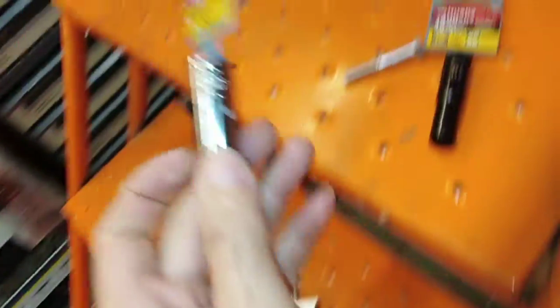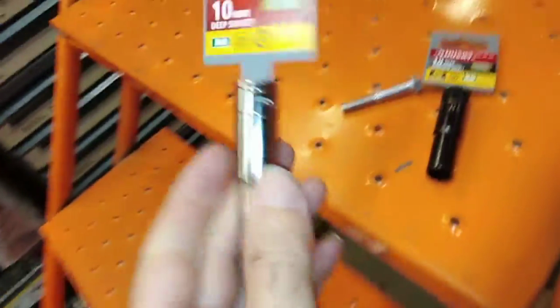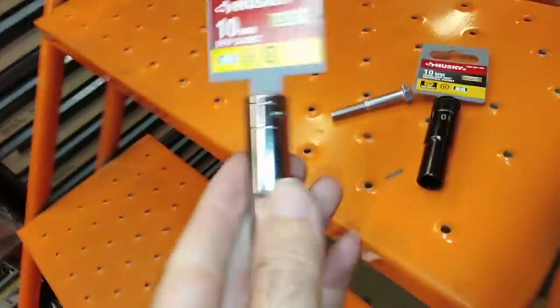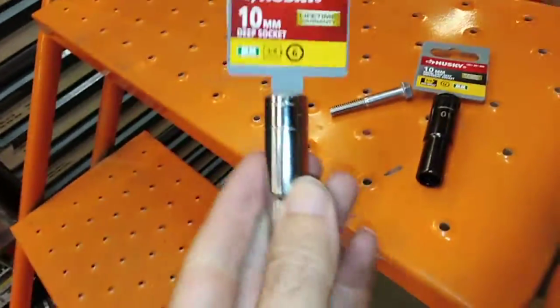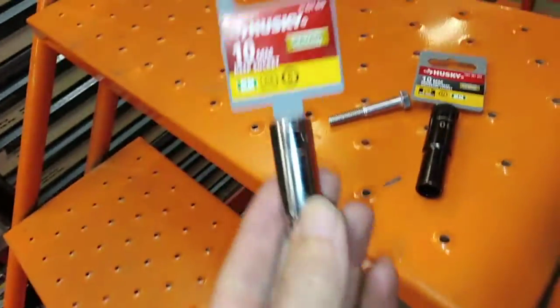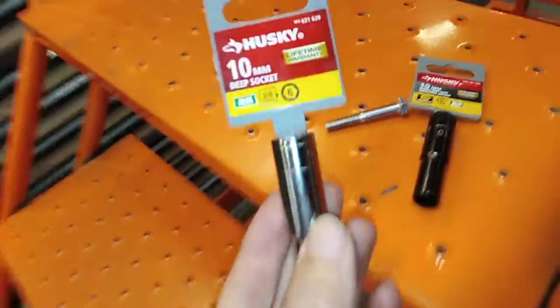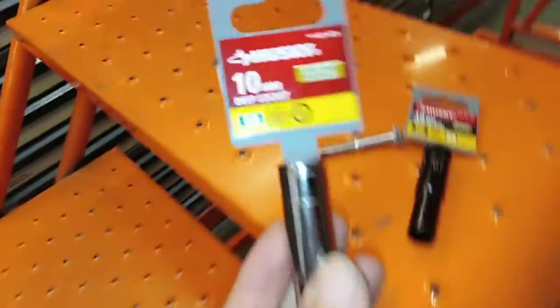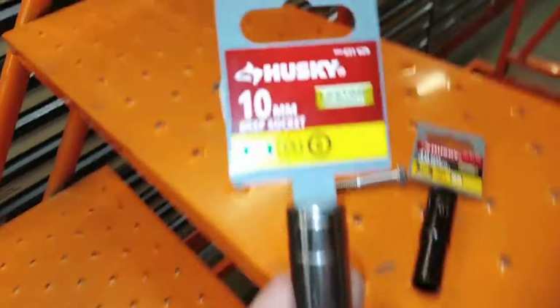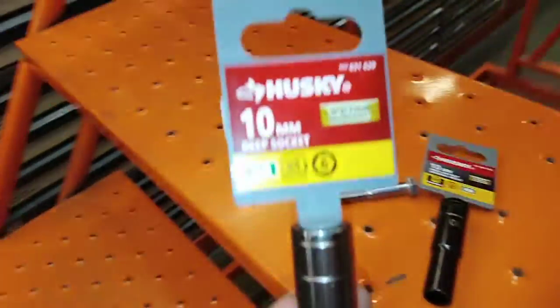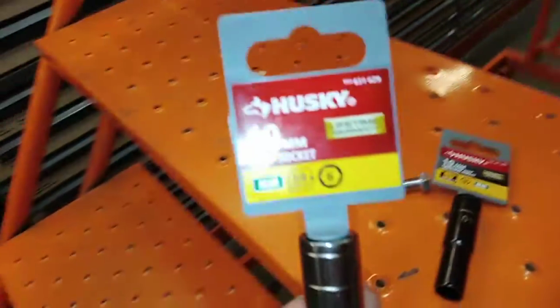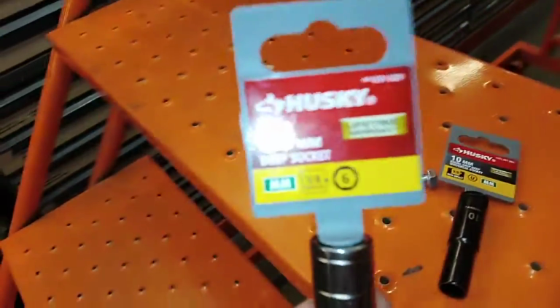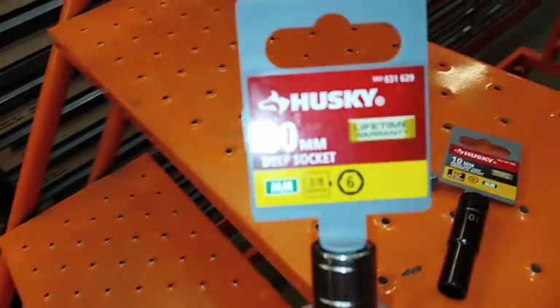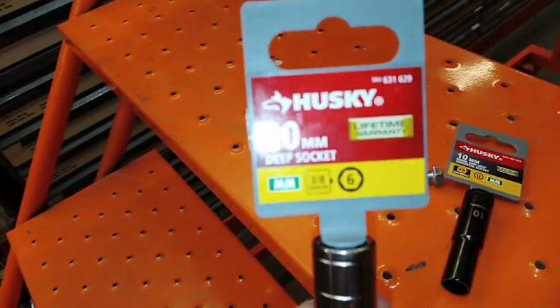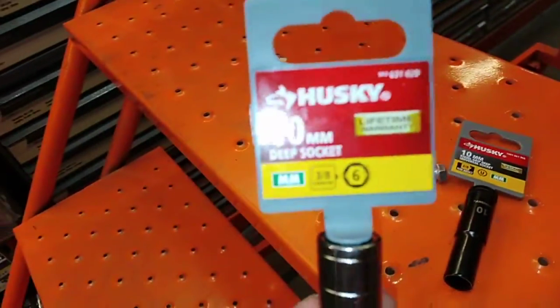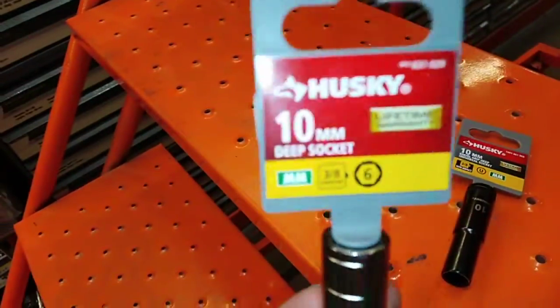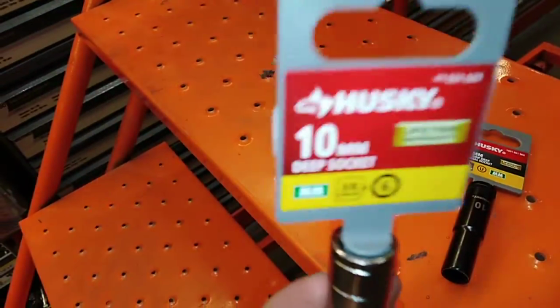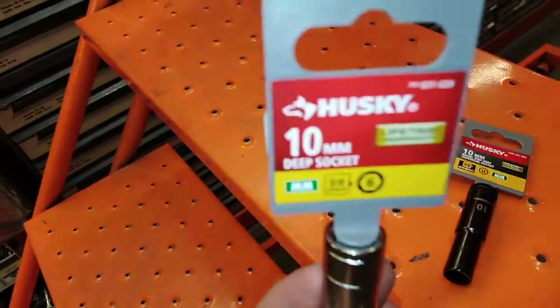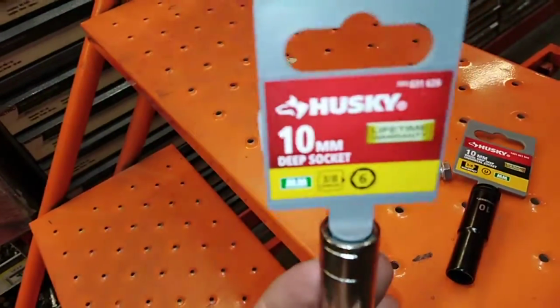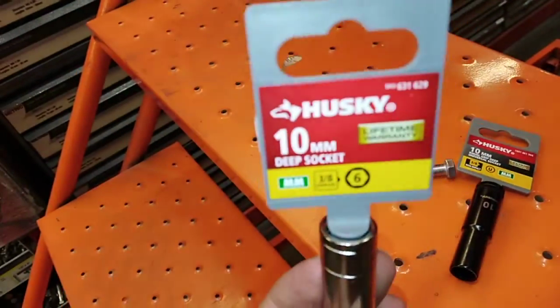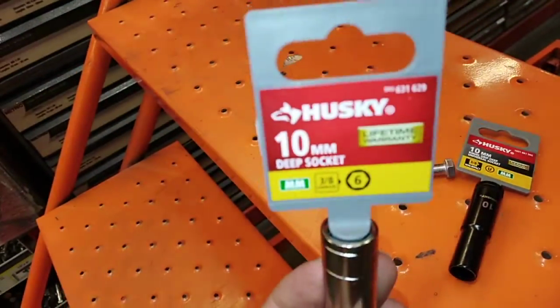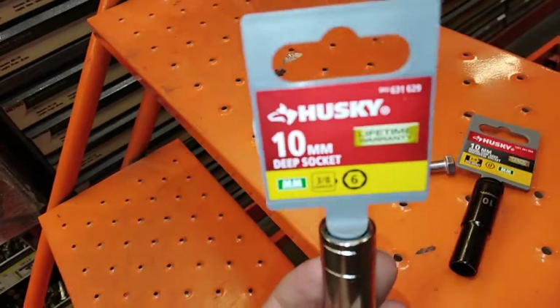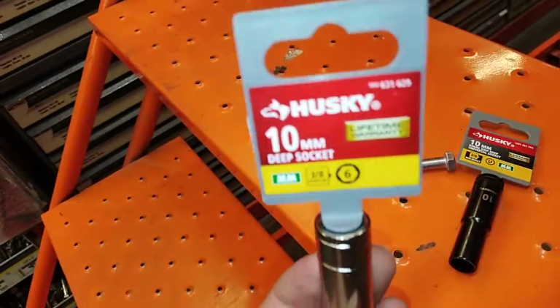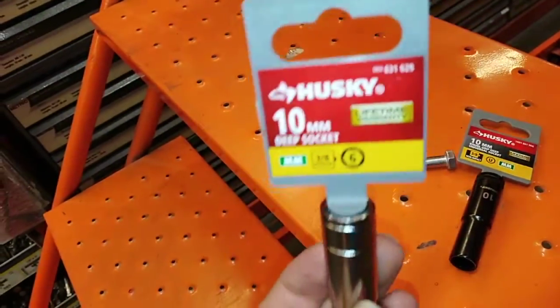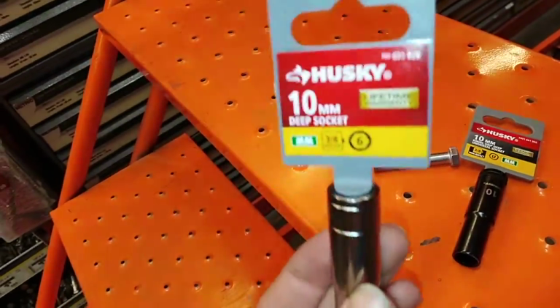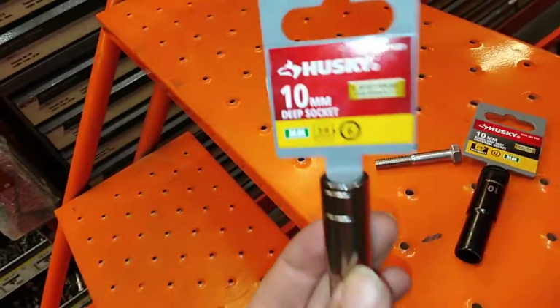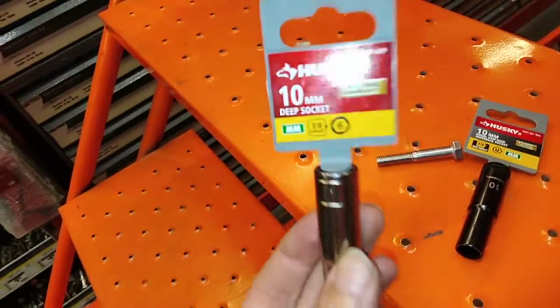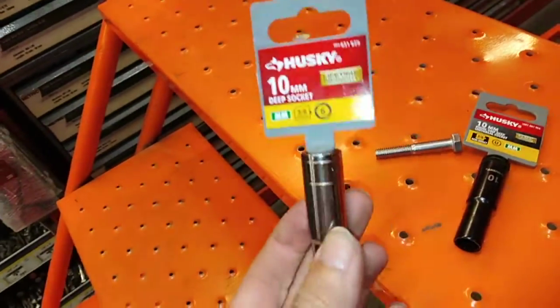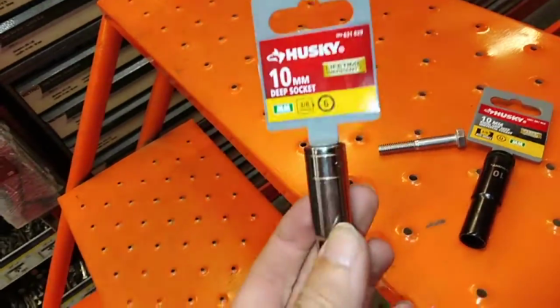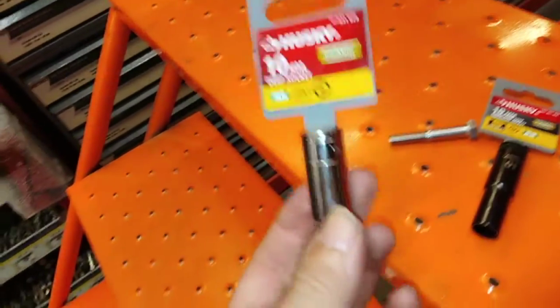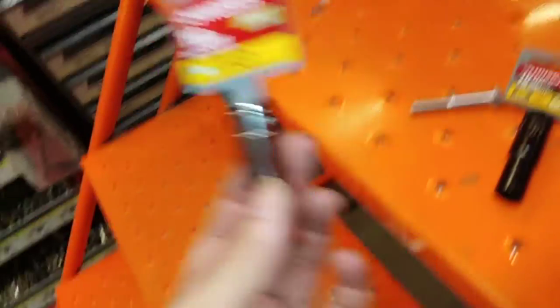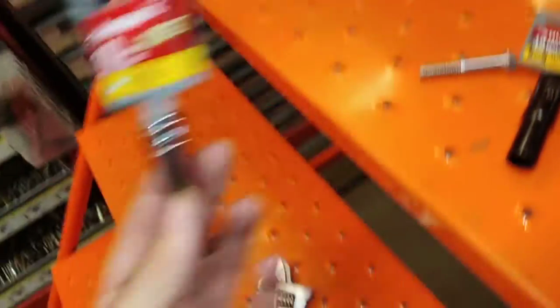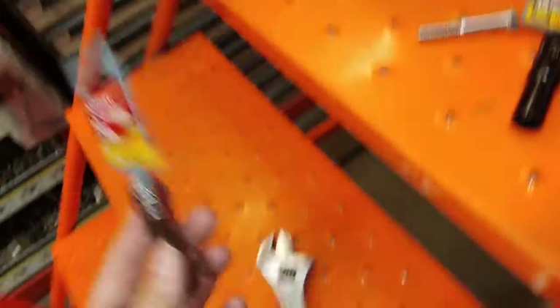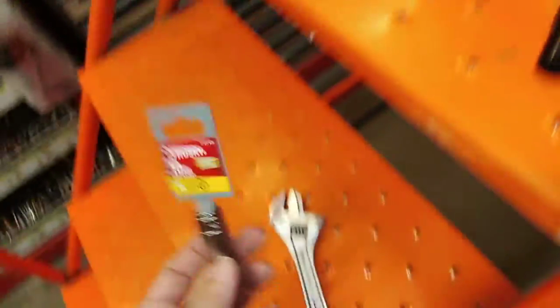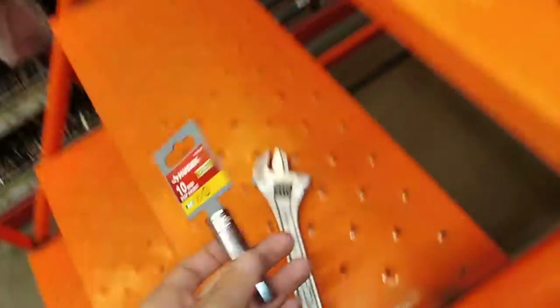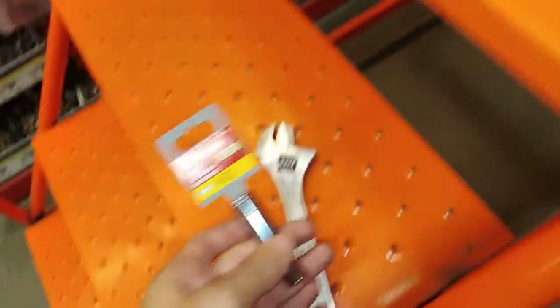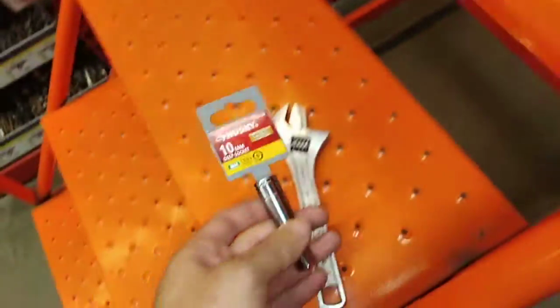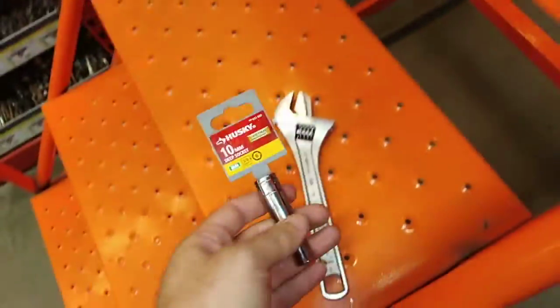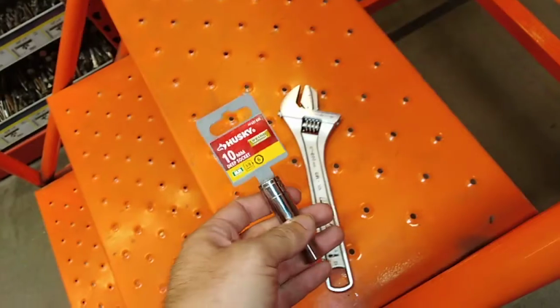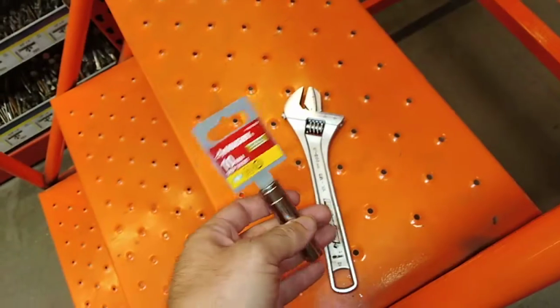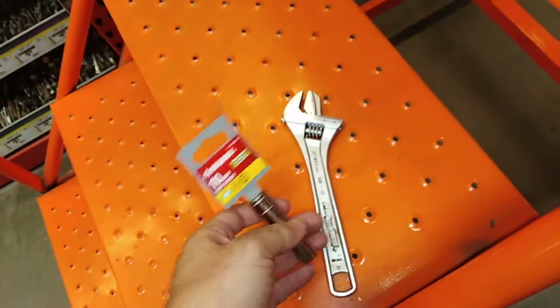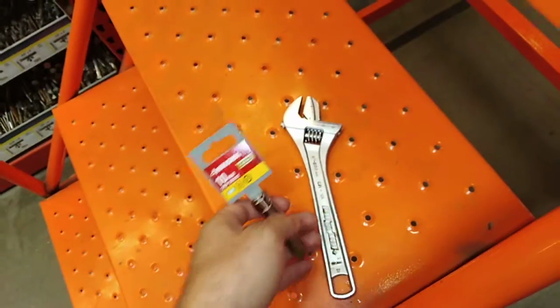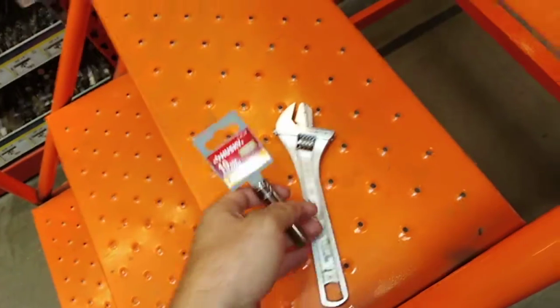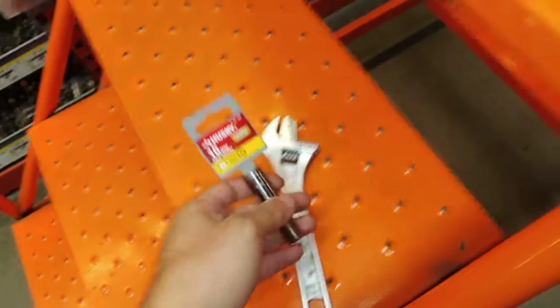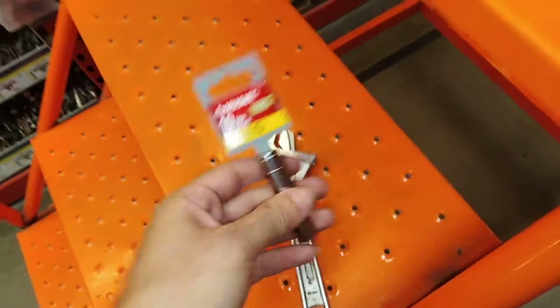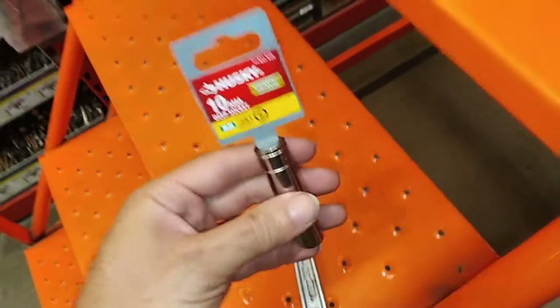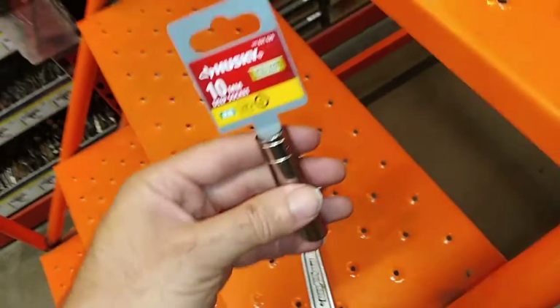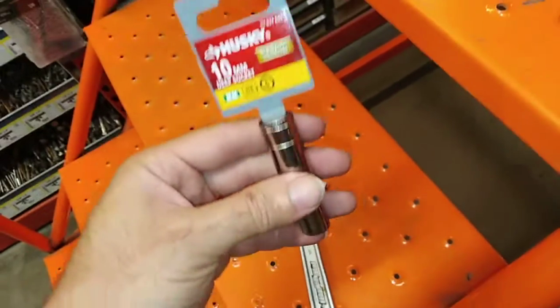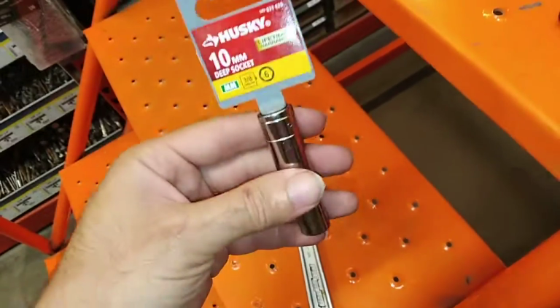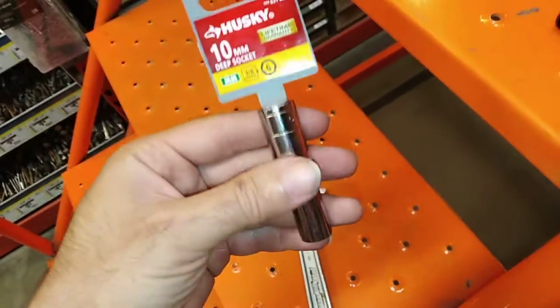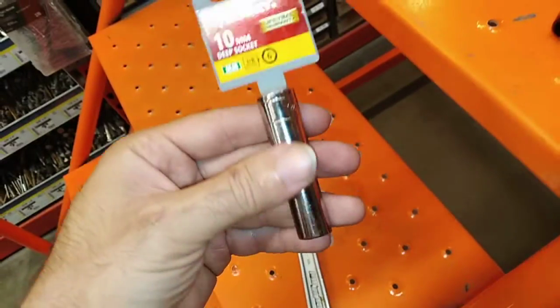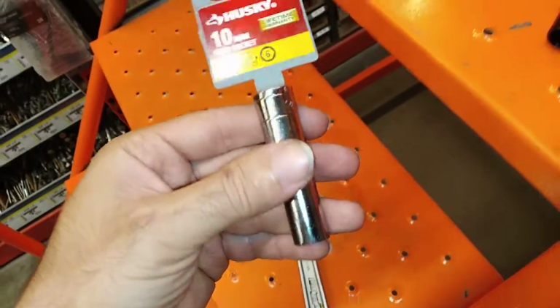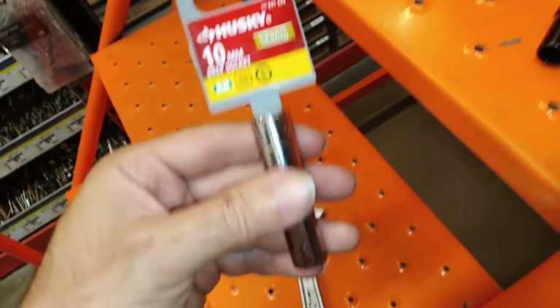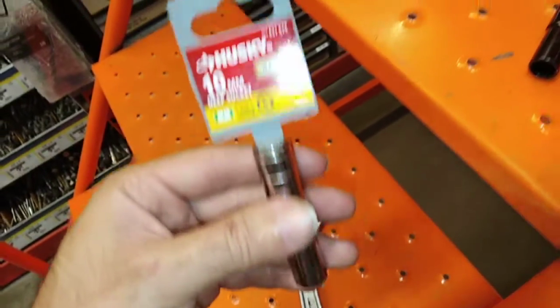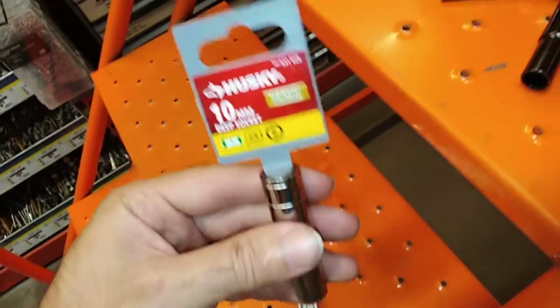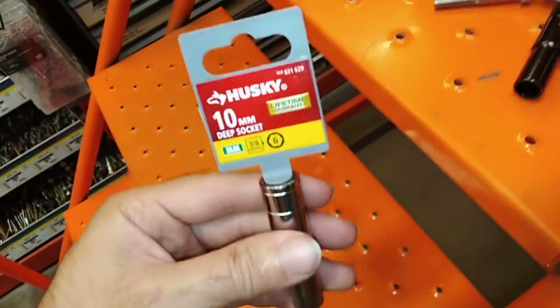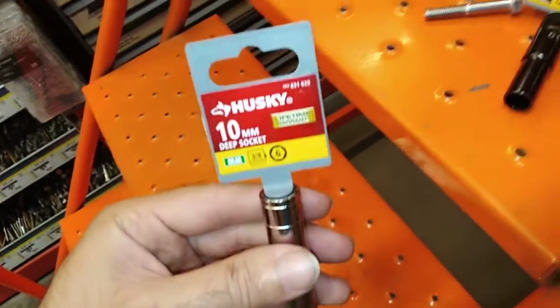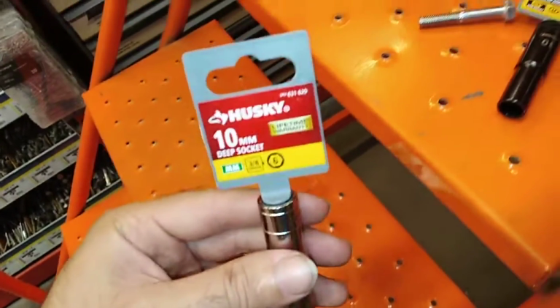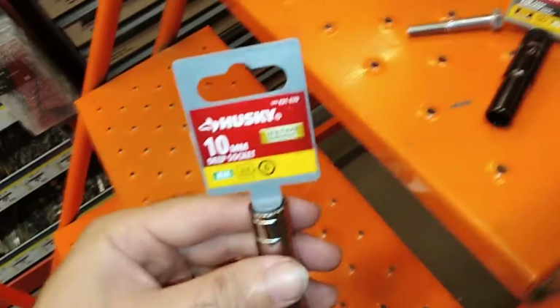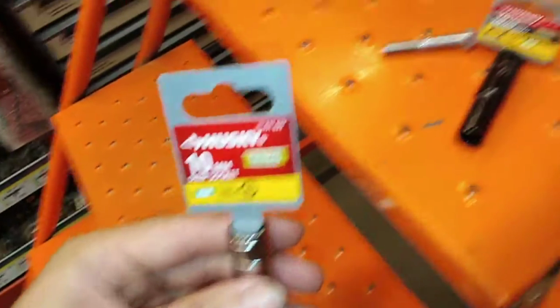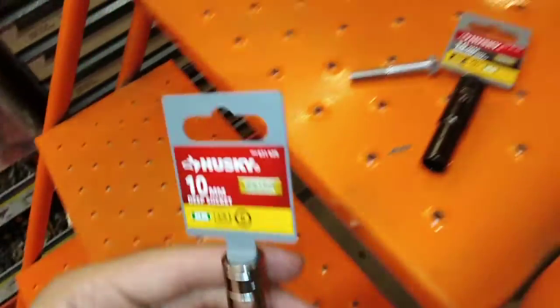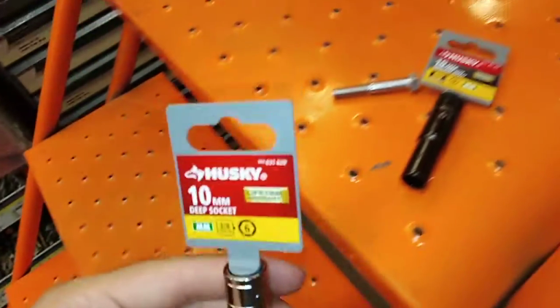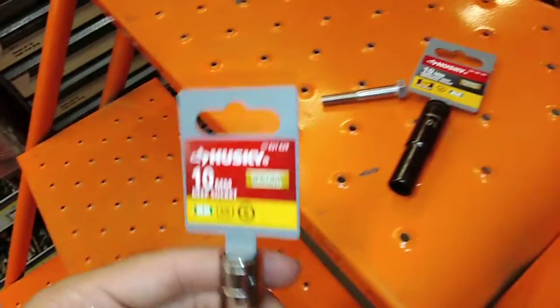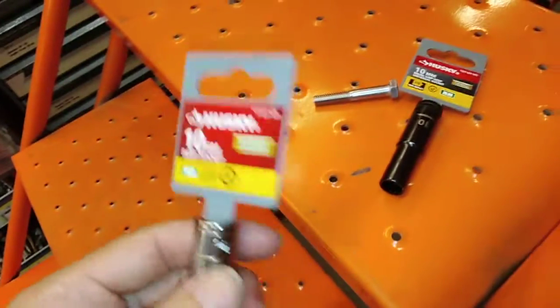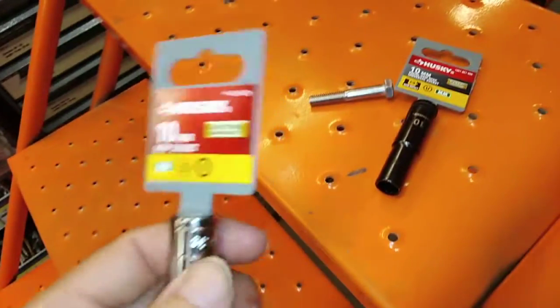A deep socket from Husky onto the bleeder valve. And I'm going to find the vinyl tubing now.